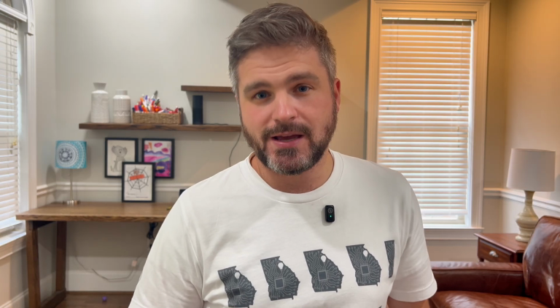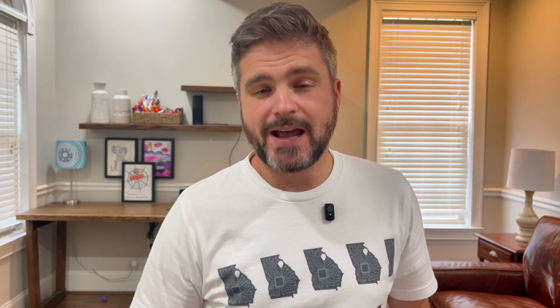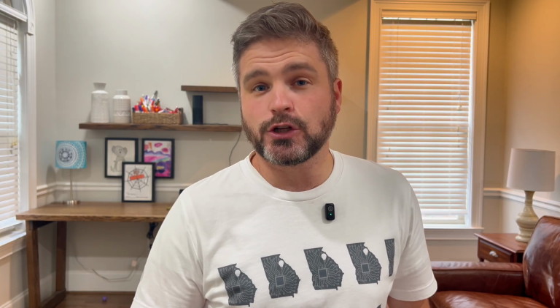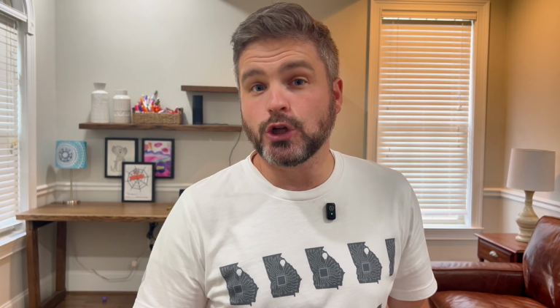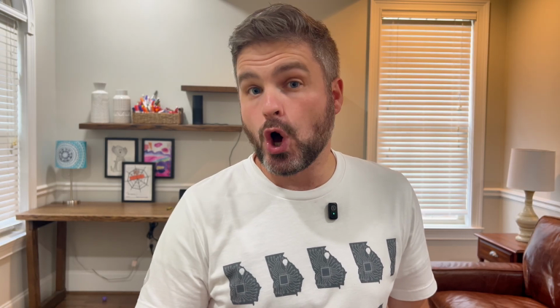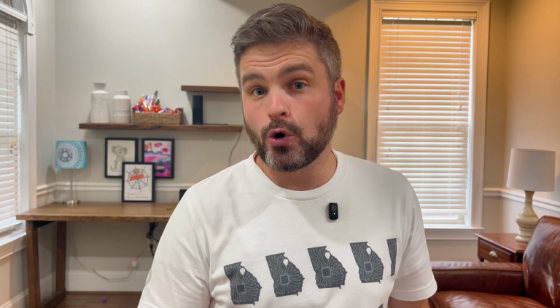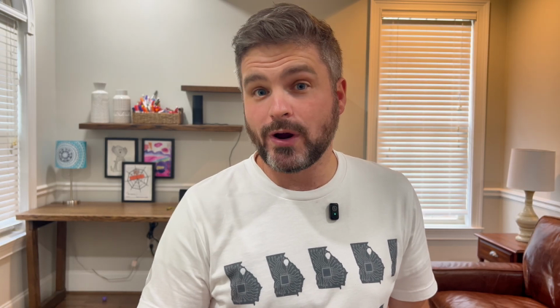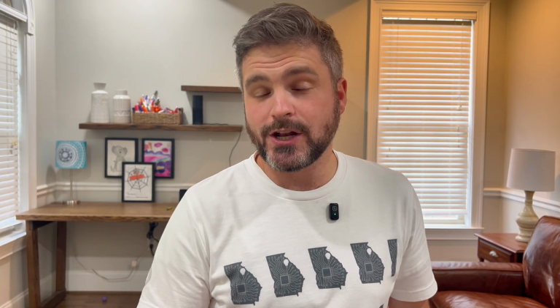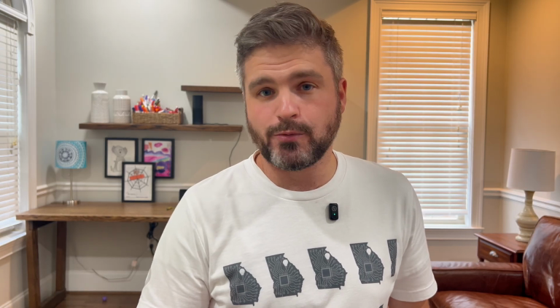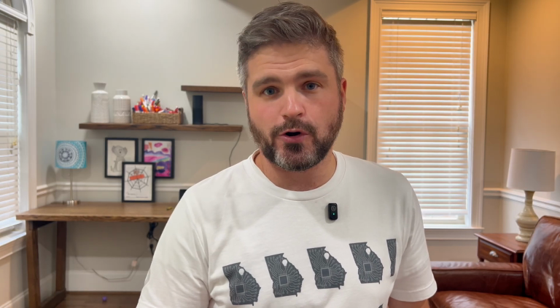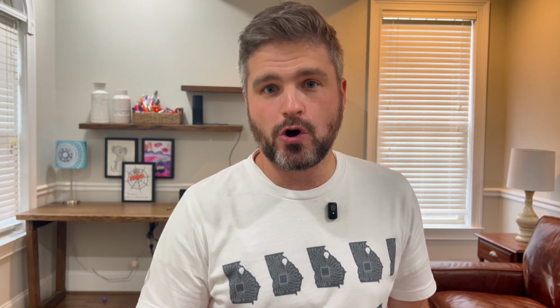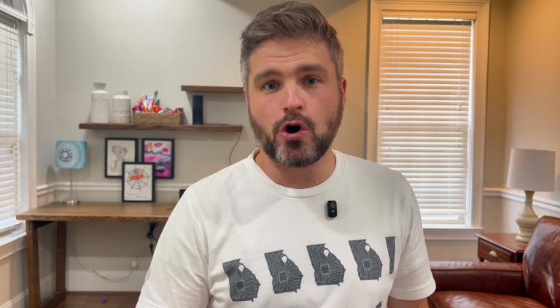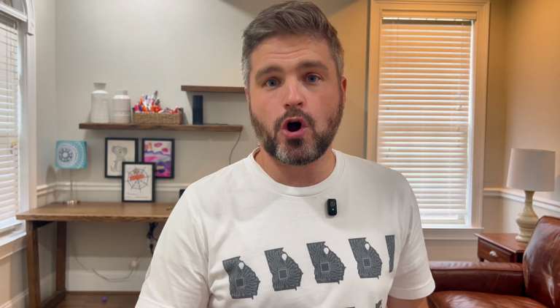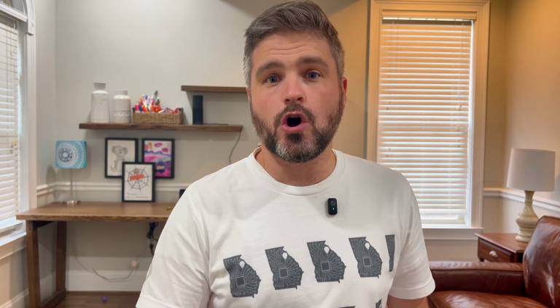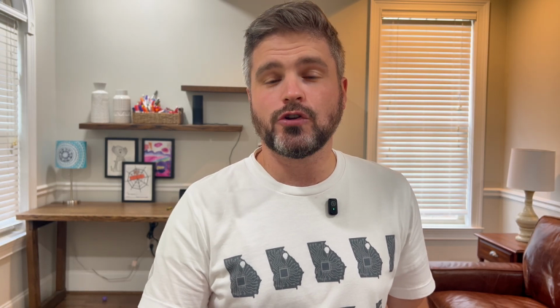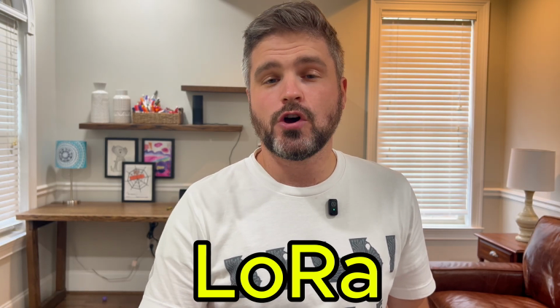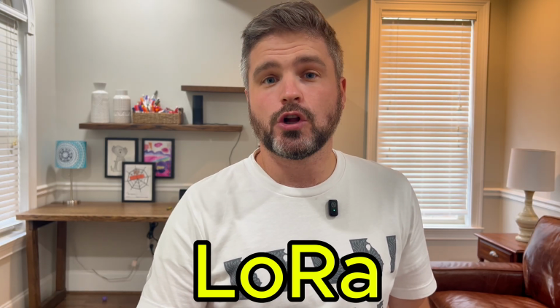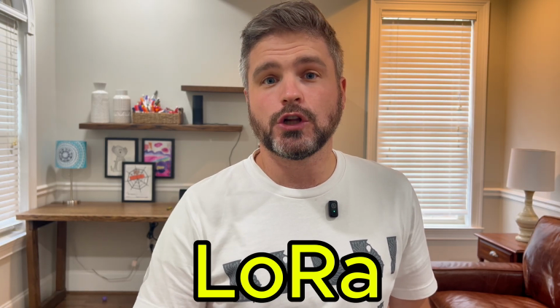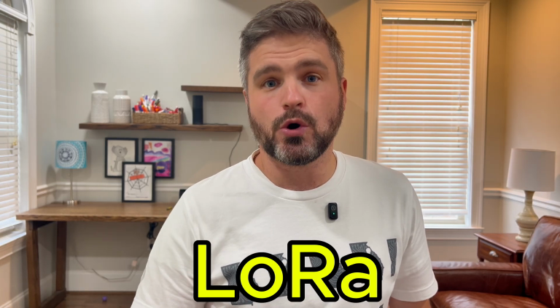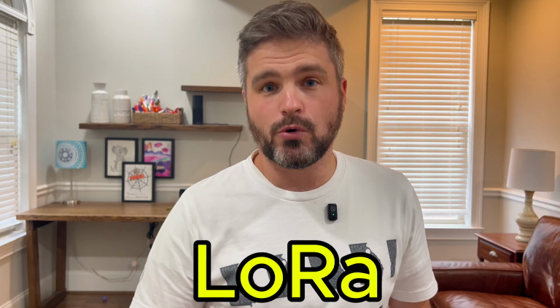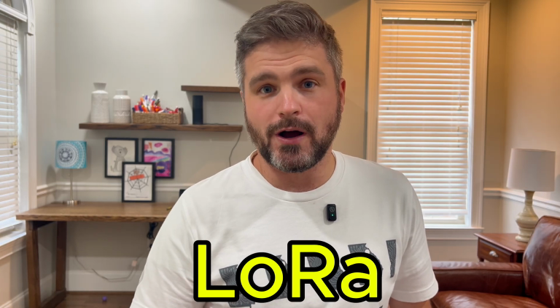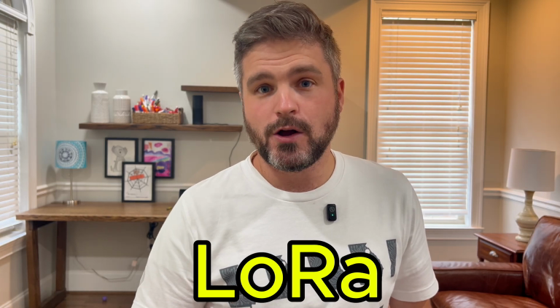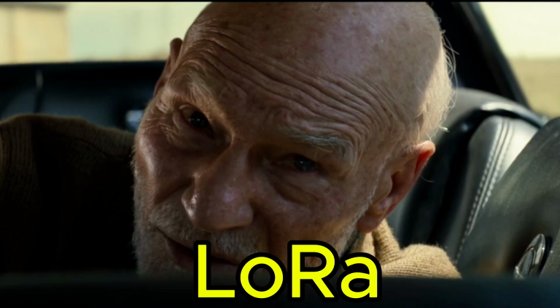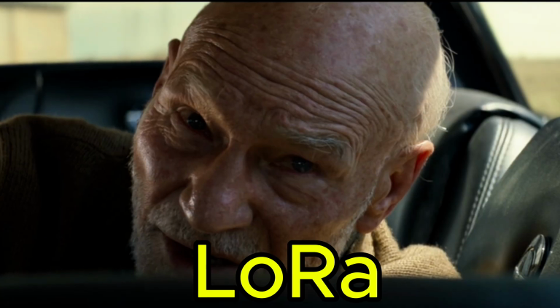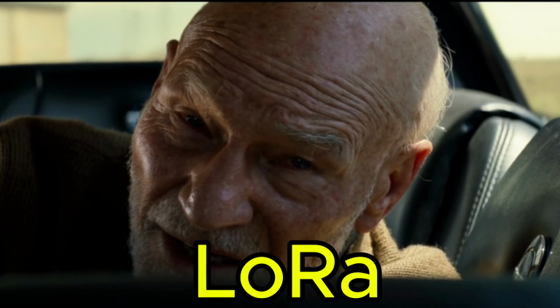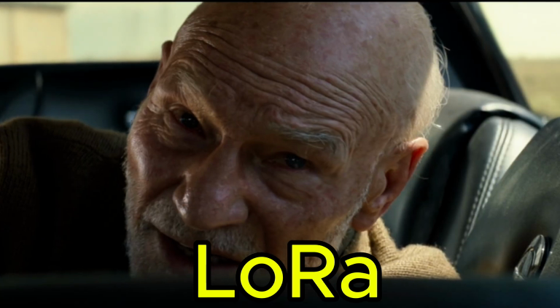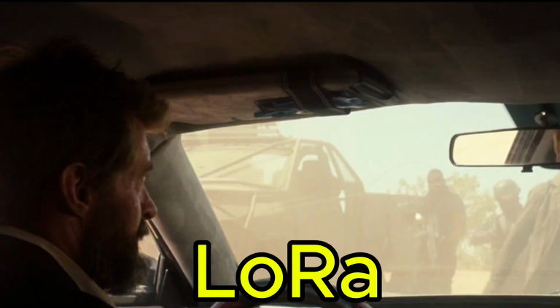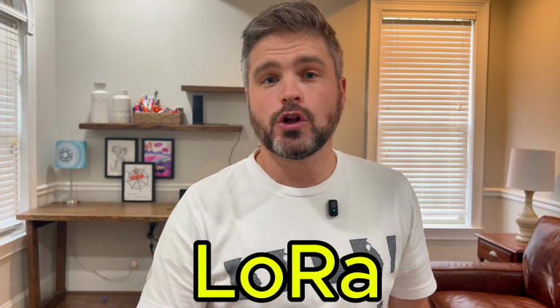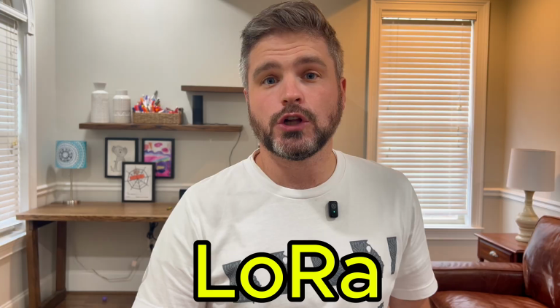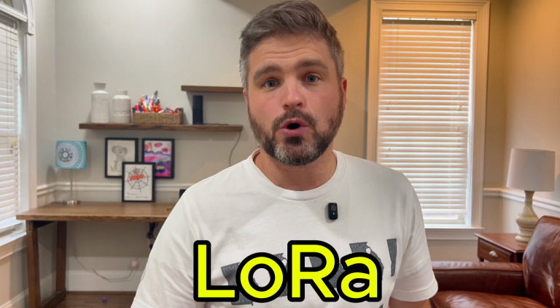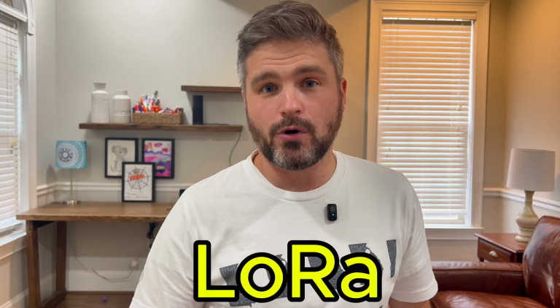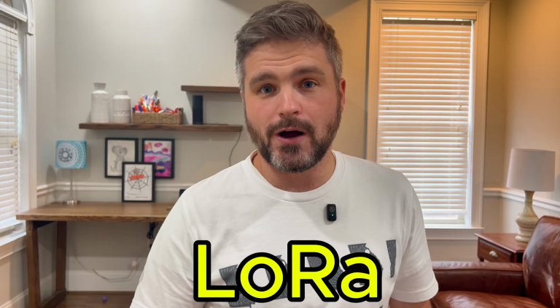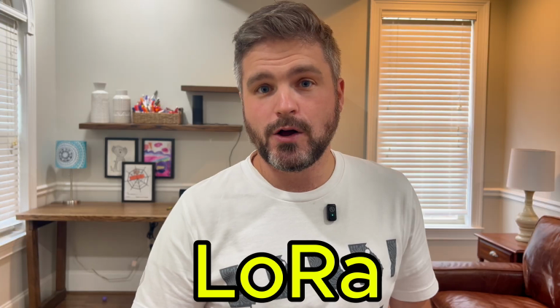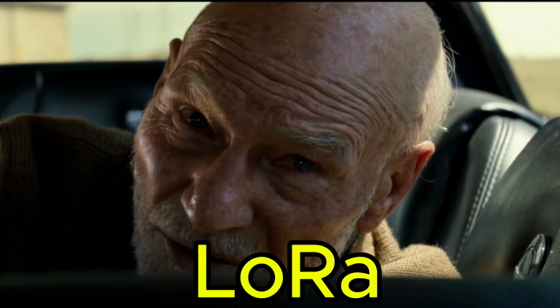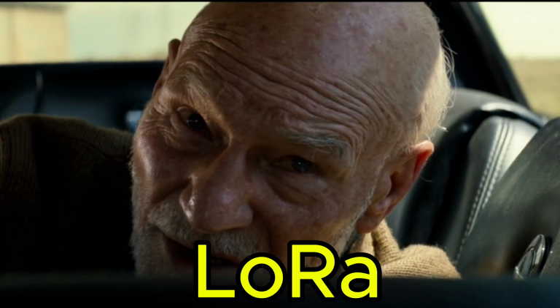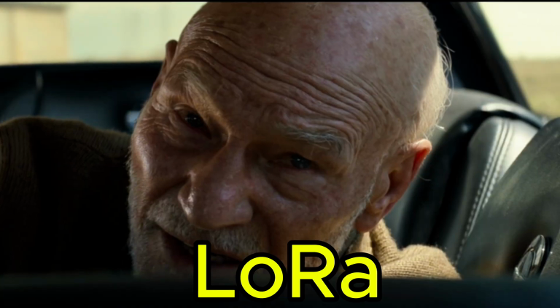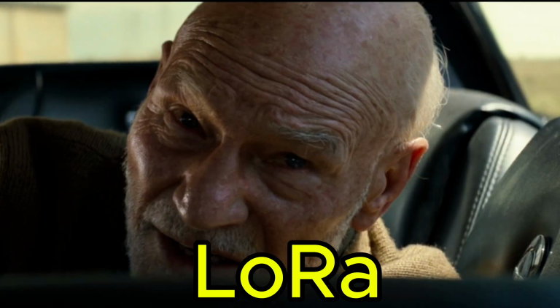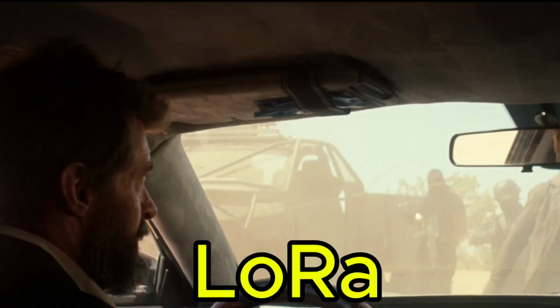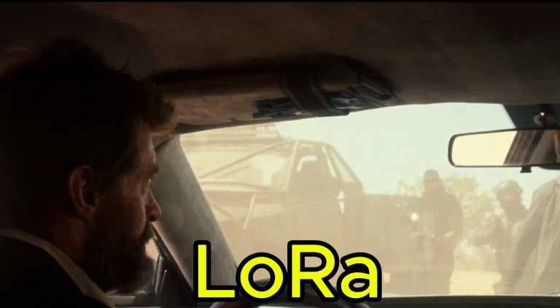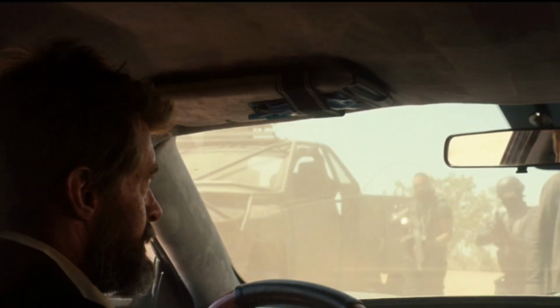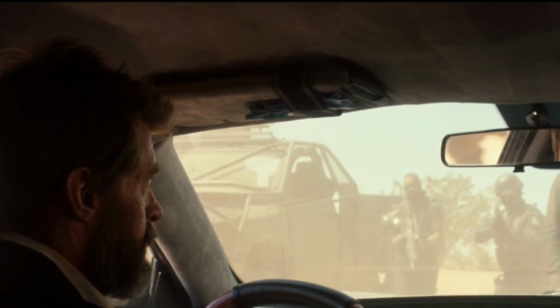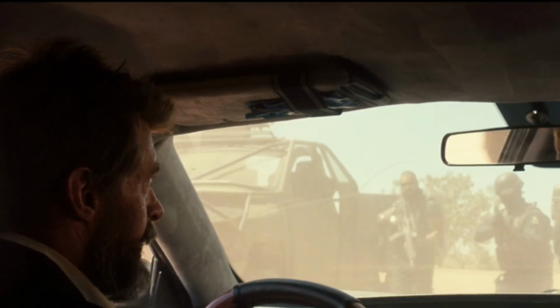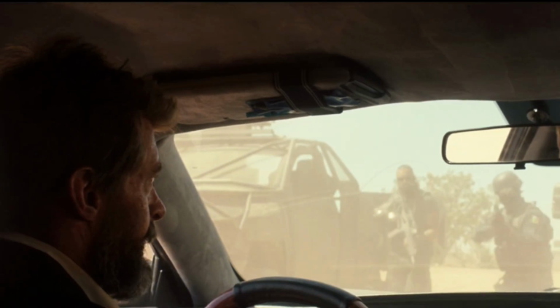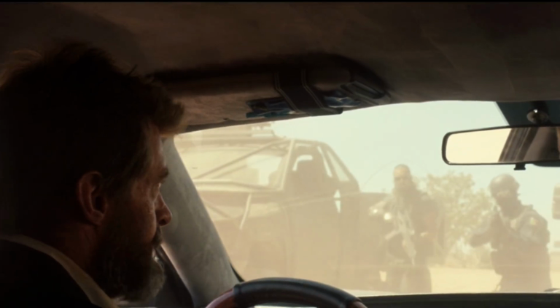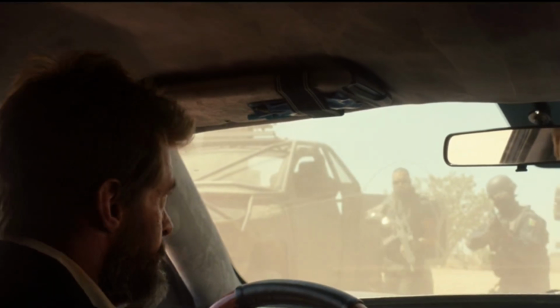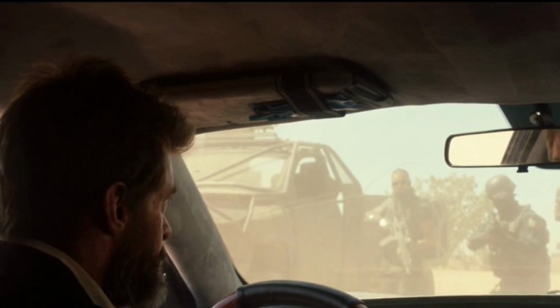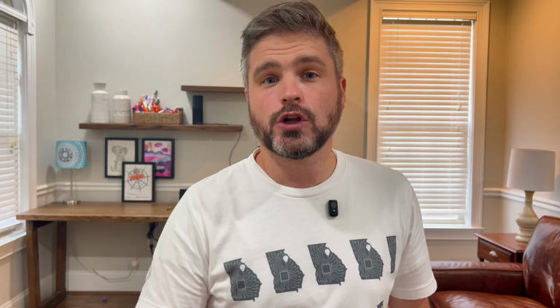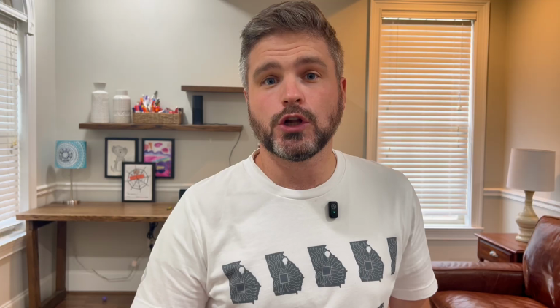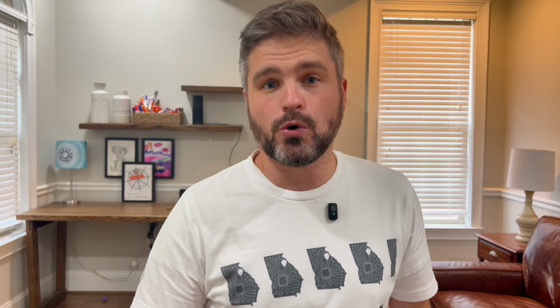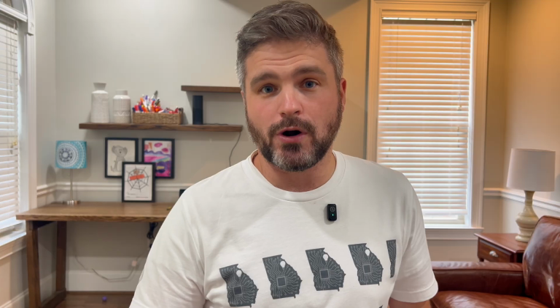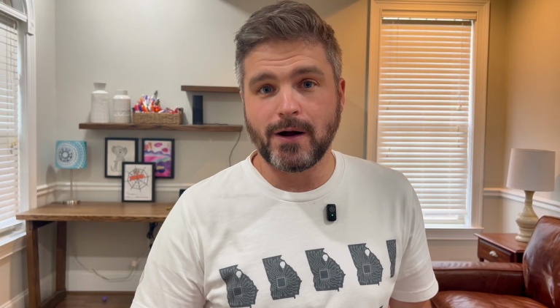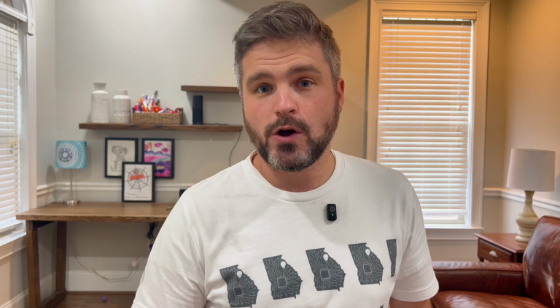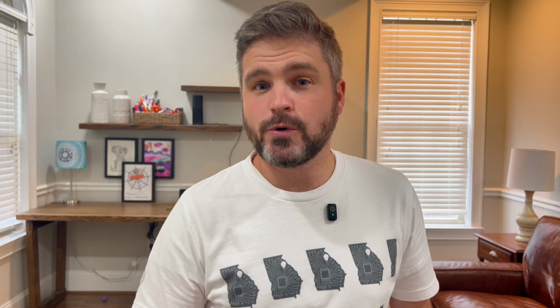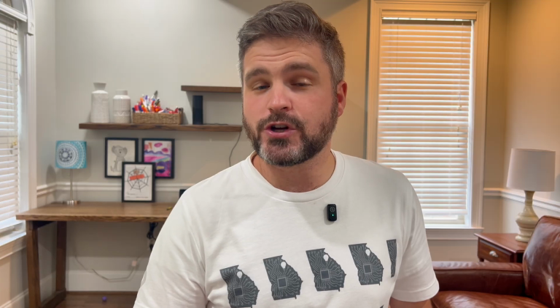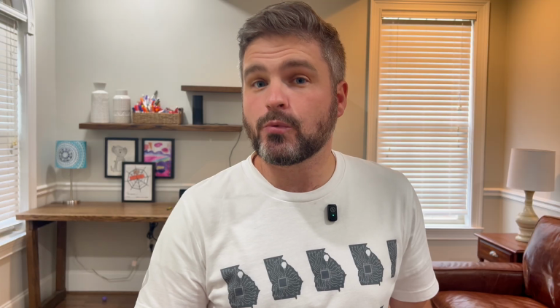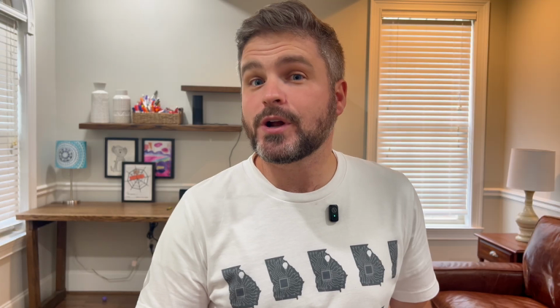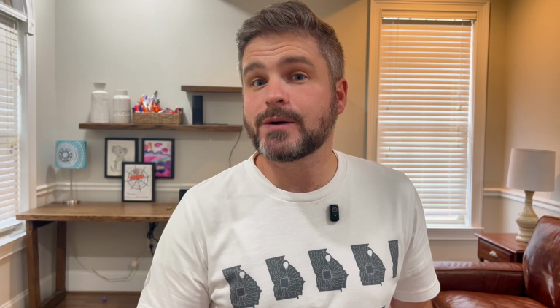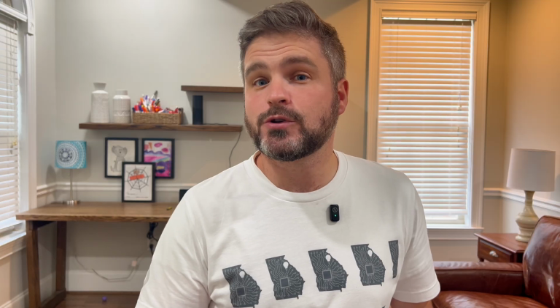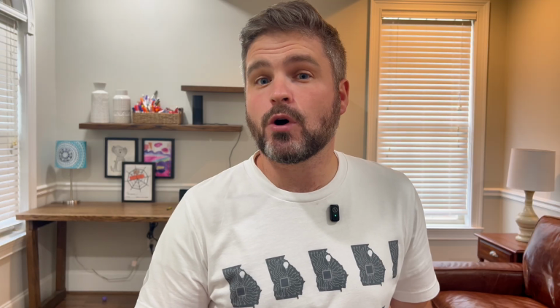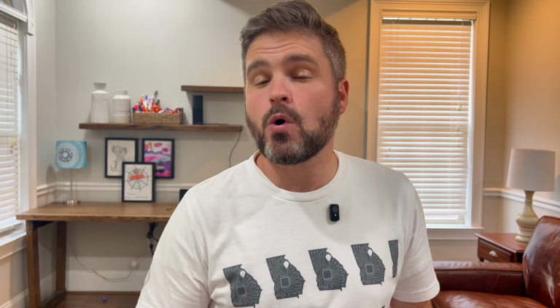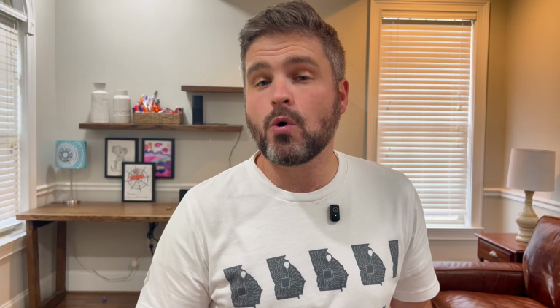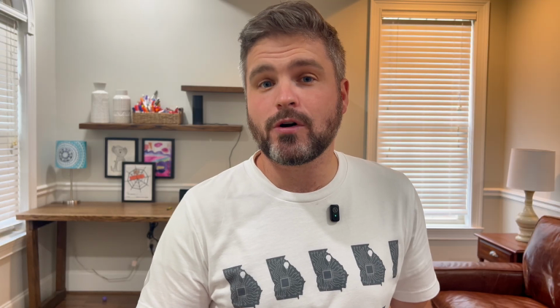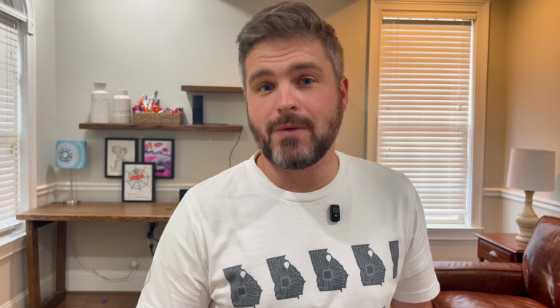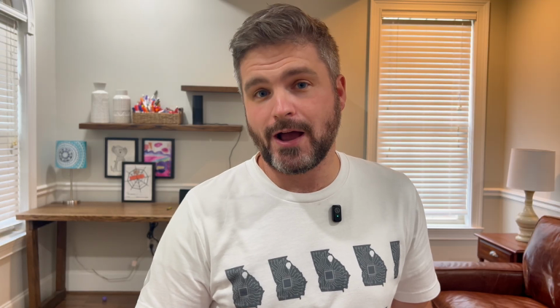It's a long range protocol called LoRa, which can reach up to a quarter mile.